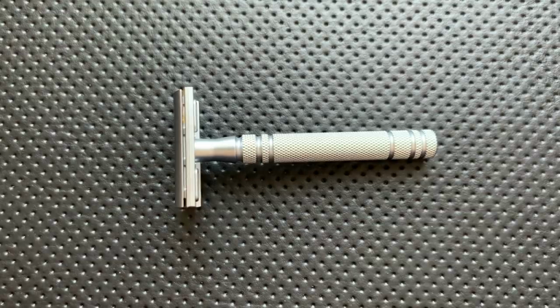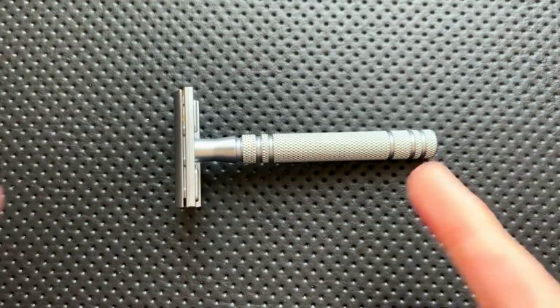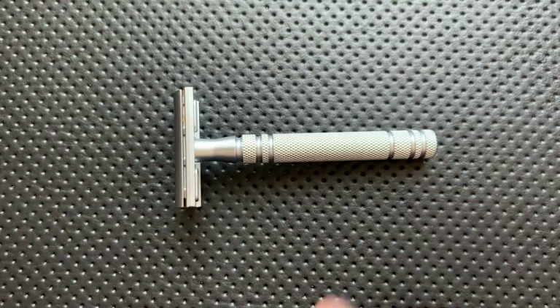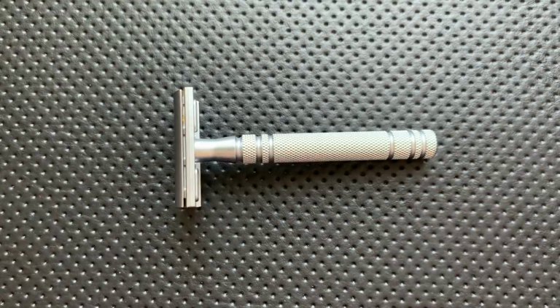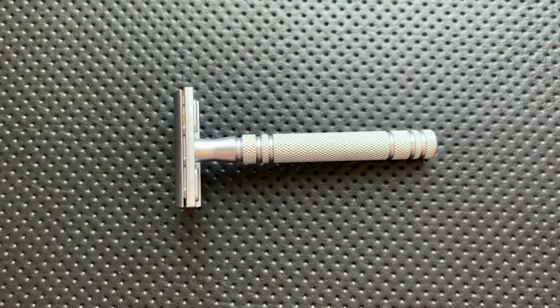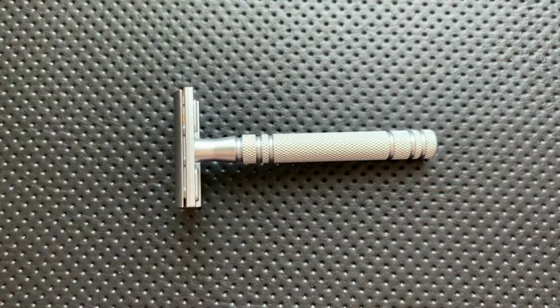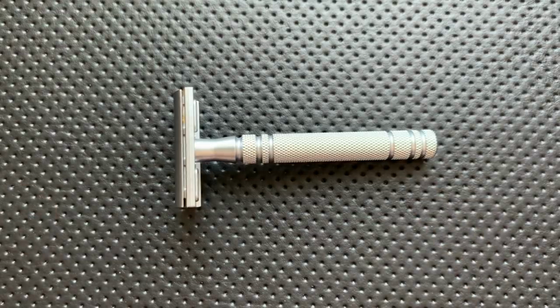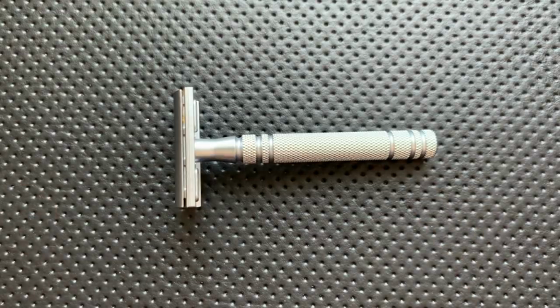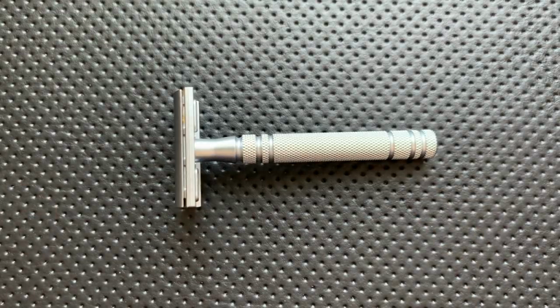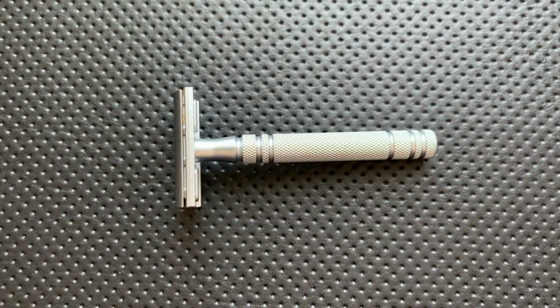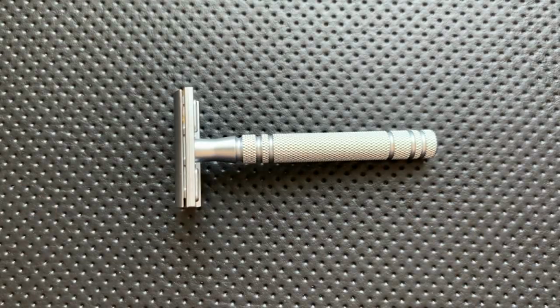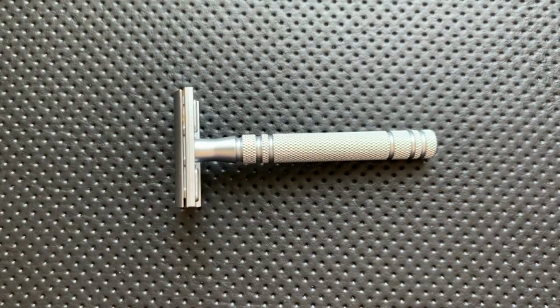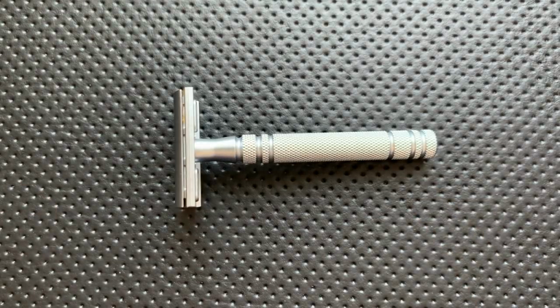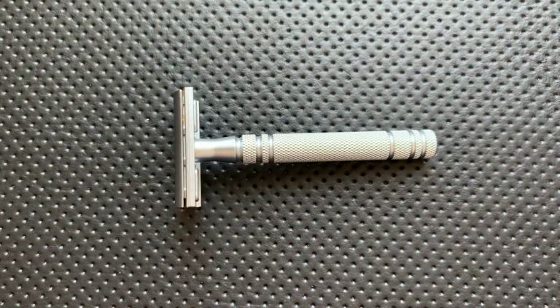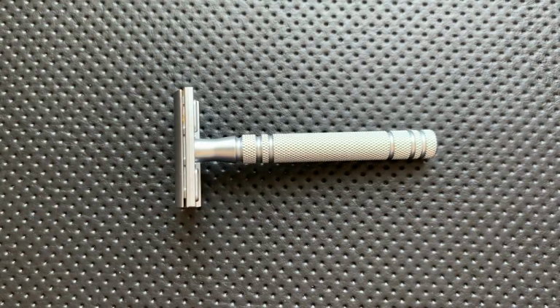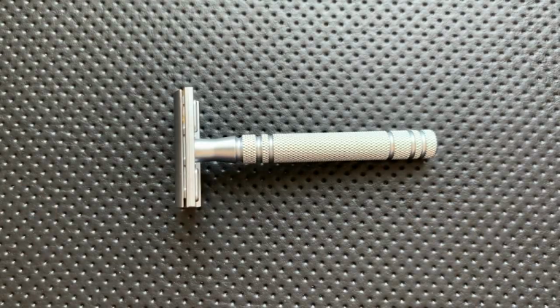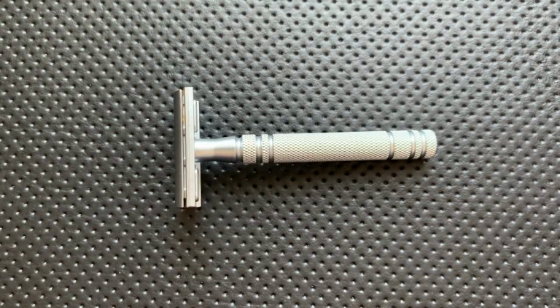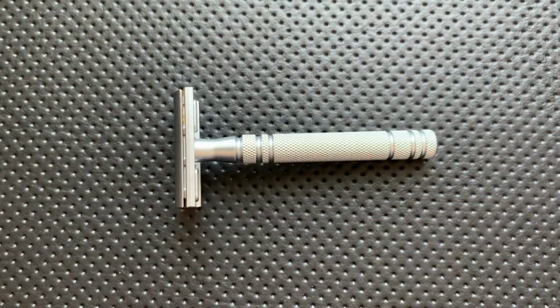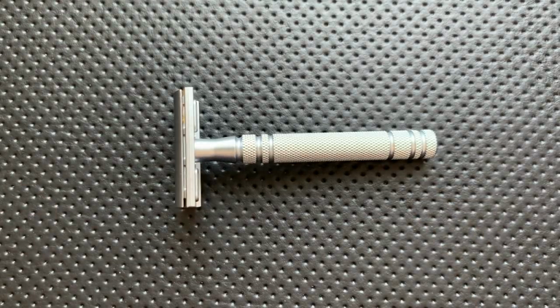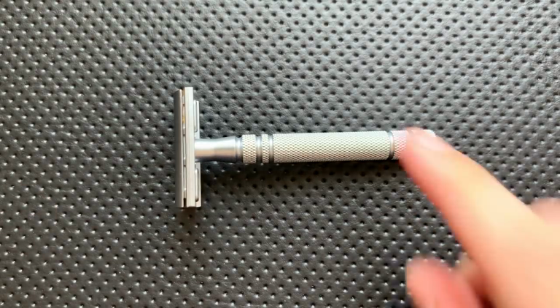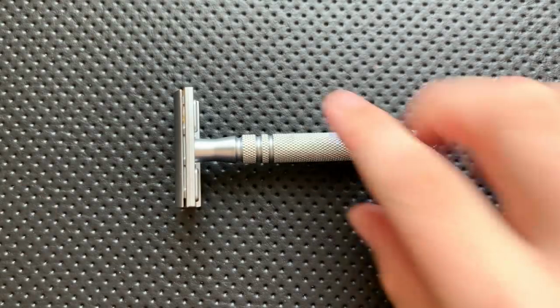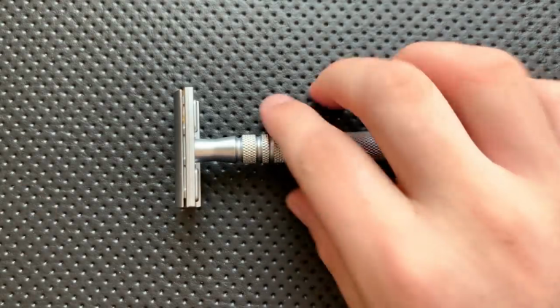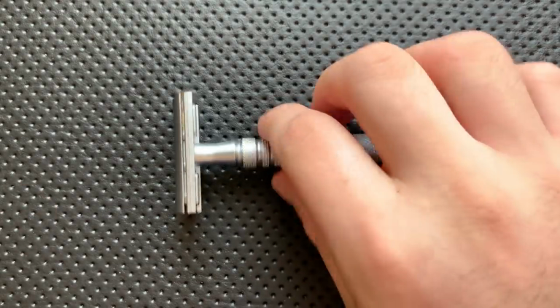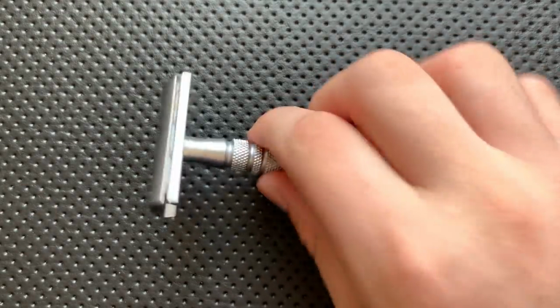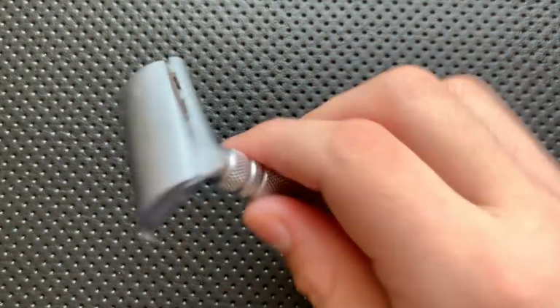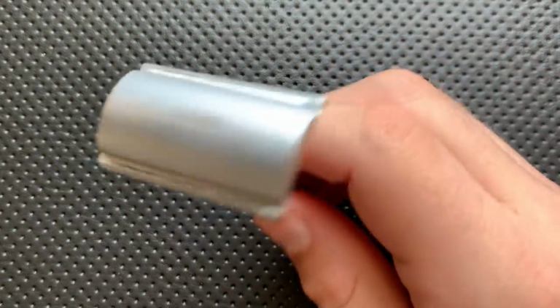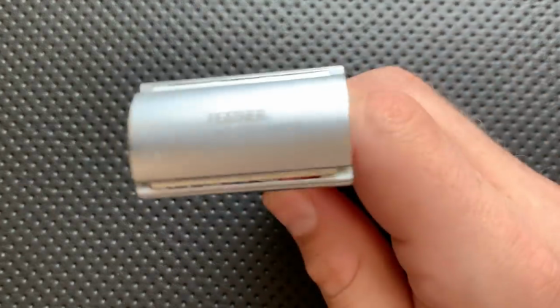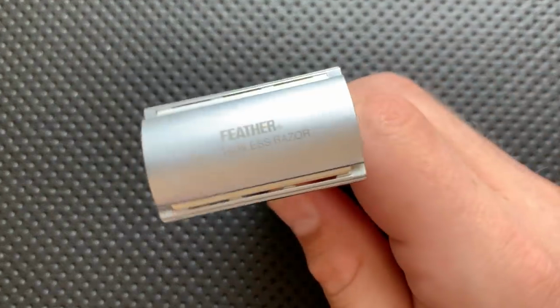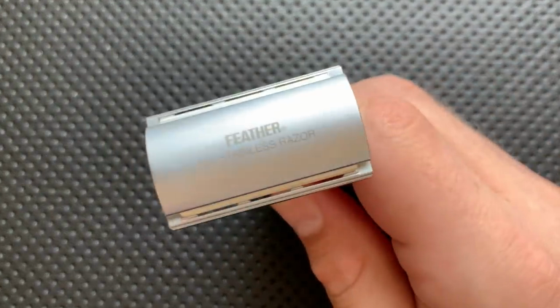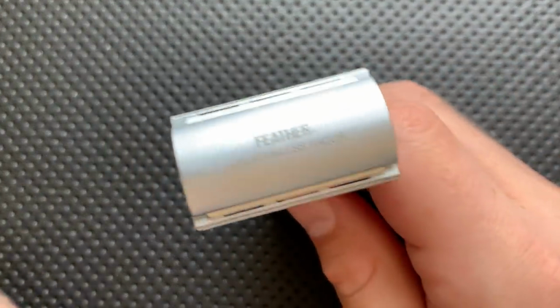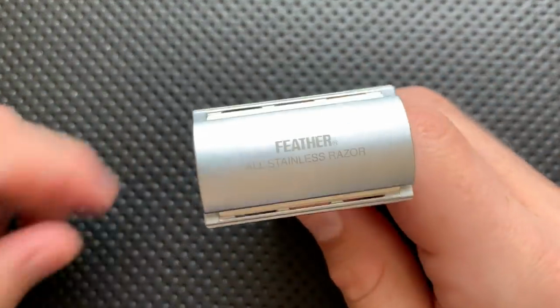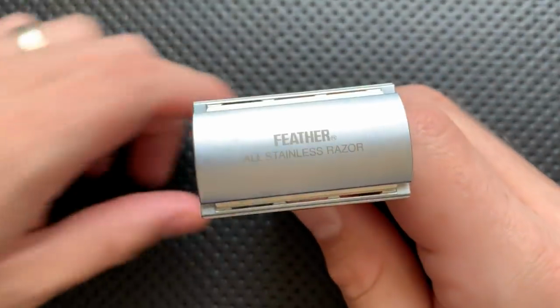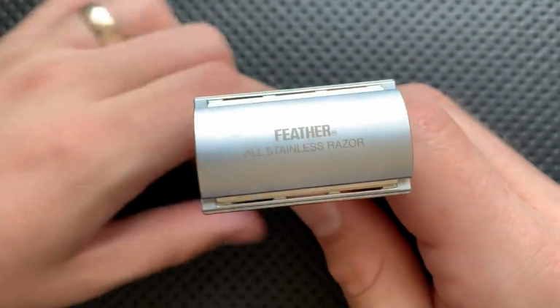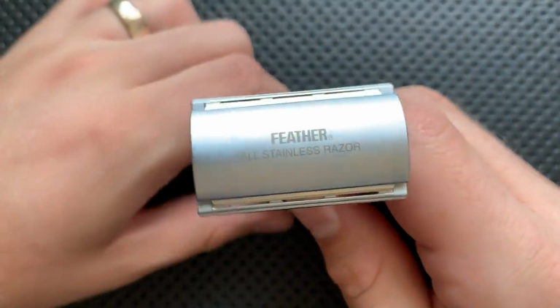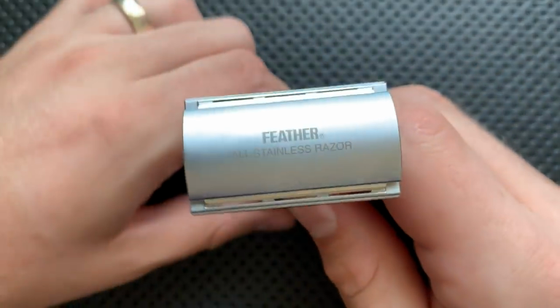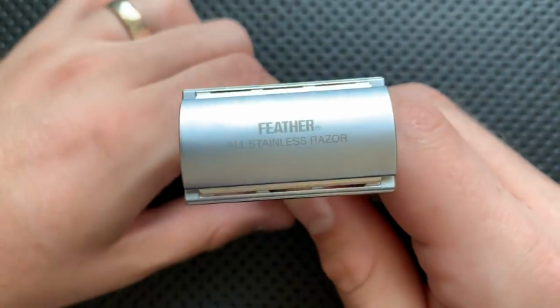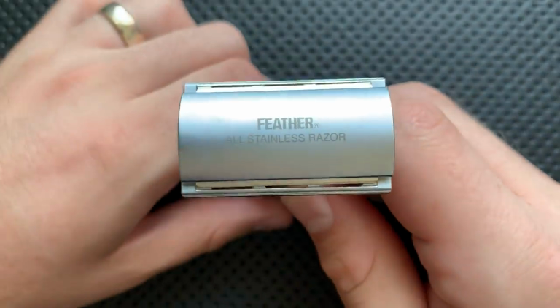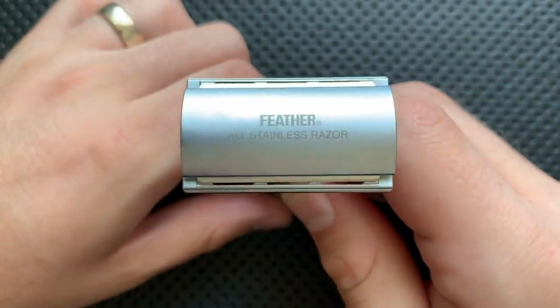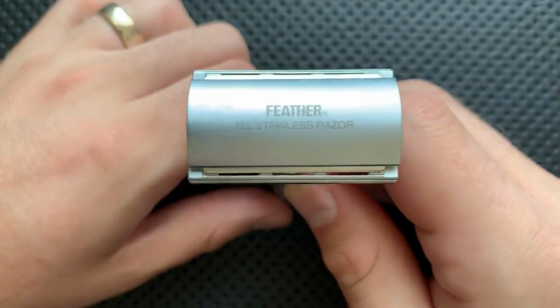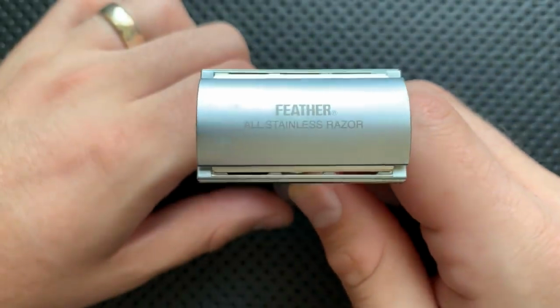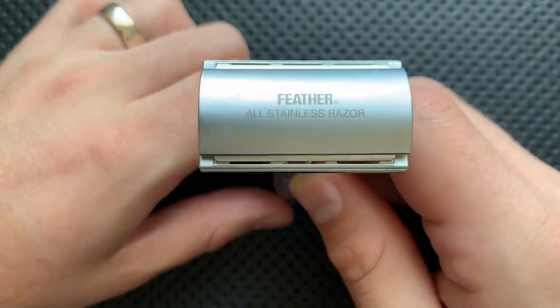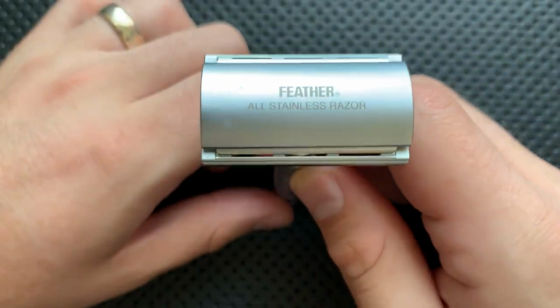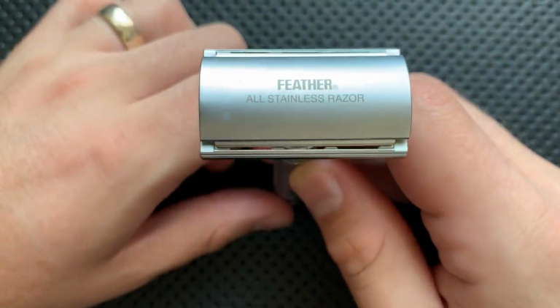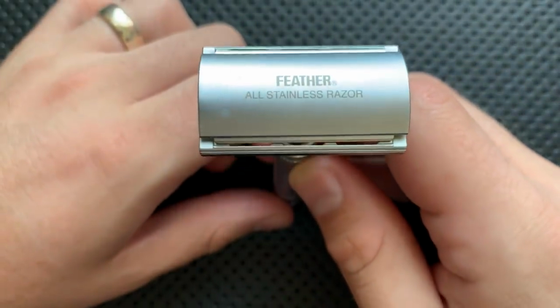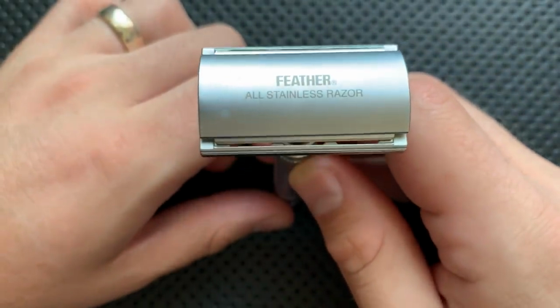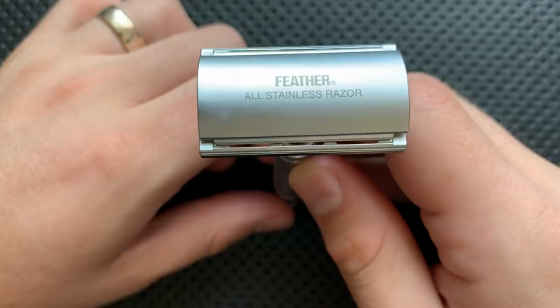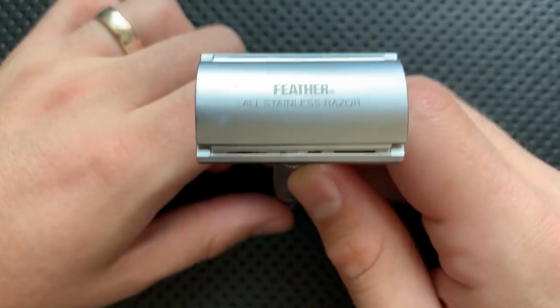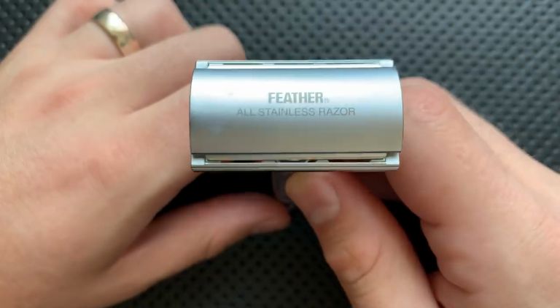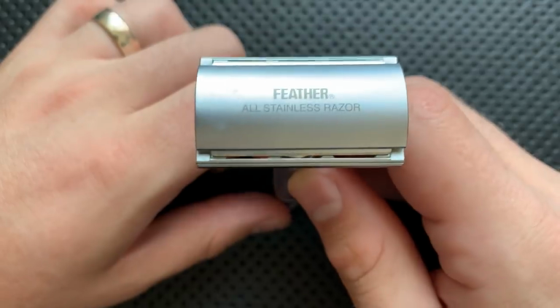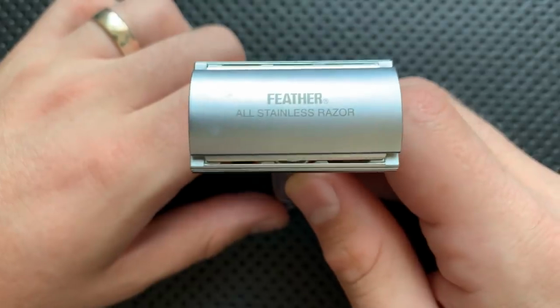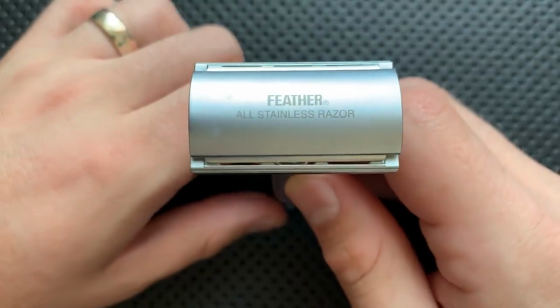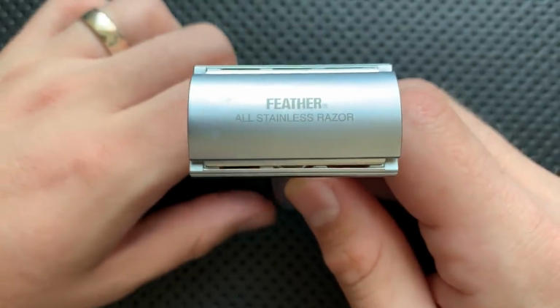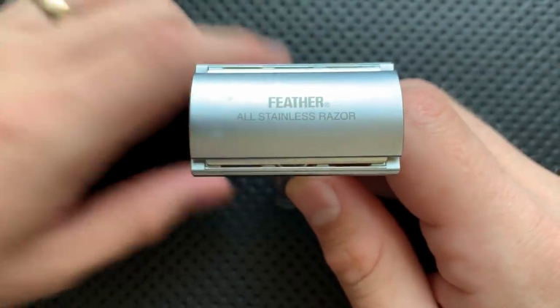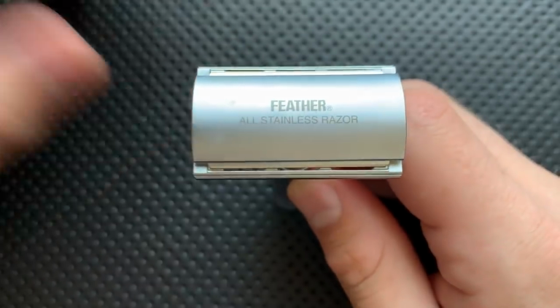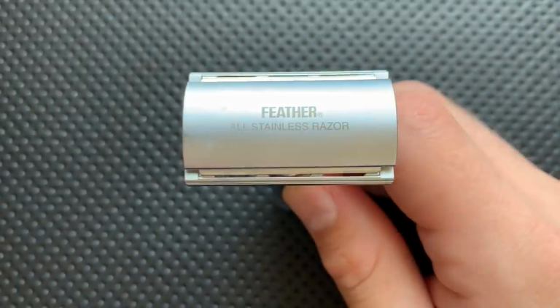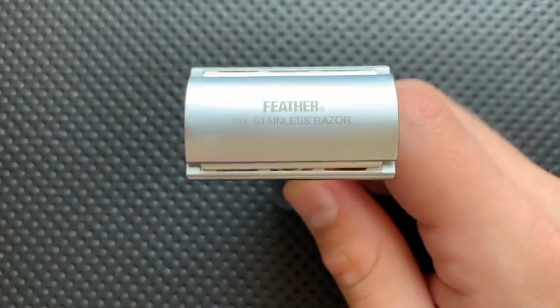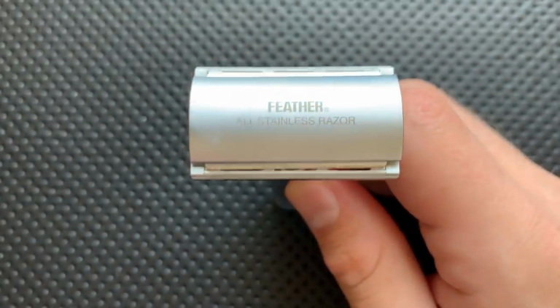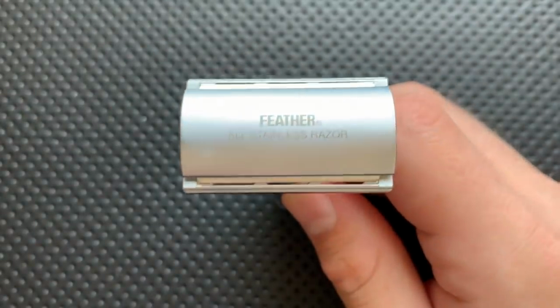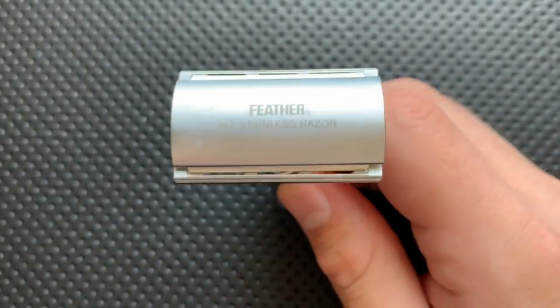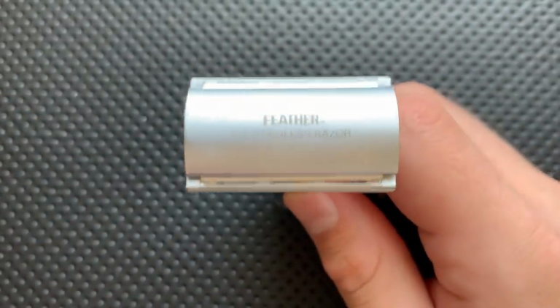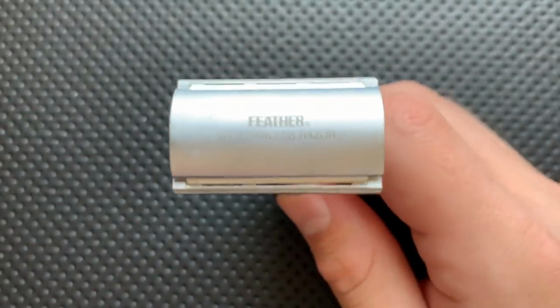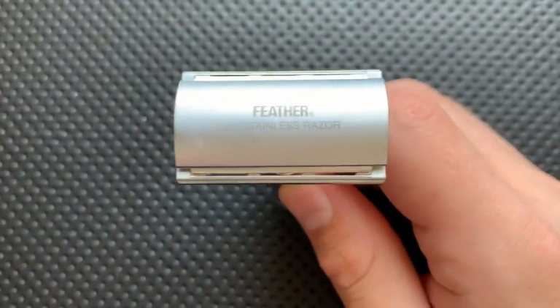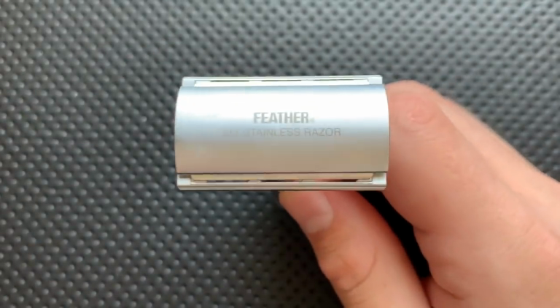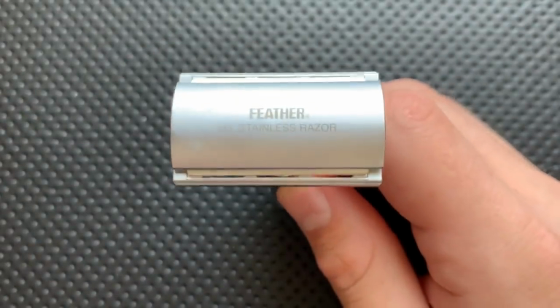Hey everybody, Nick here, and today I got a review for you of this little guy. This is the Feather Razor's all-stainless ASD2.